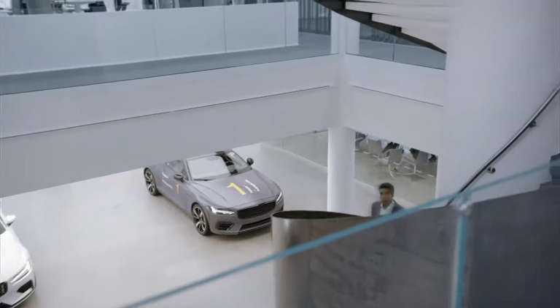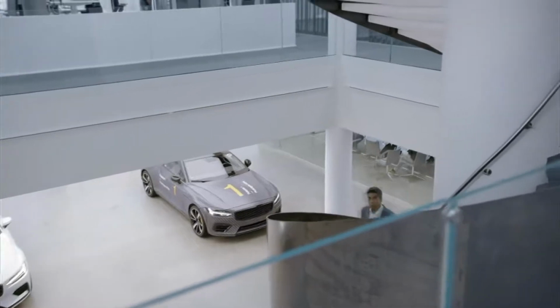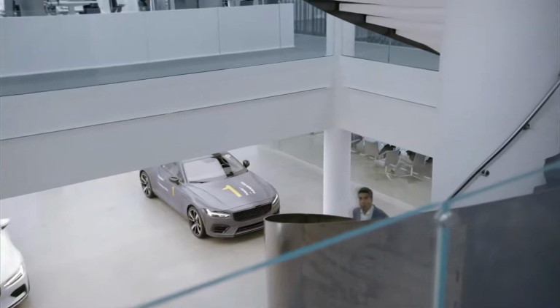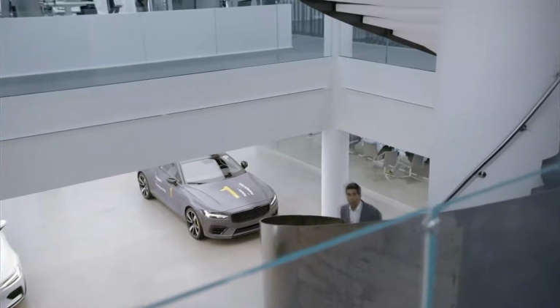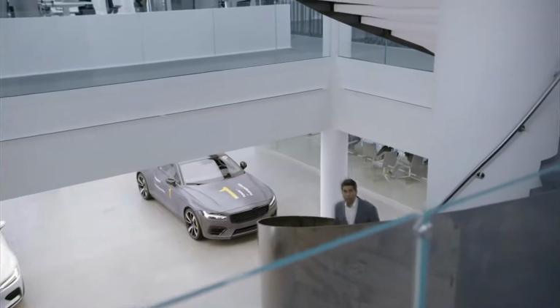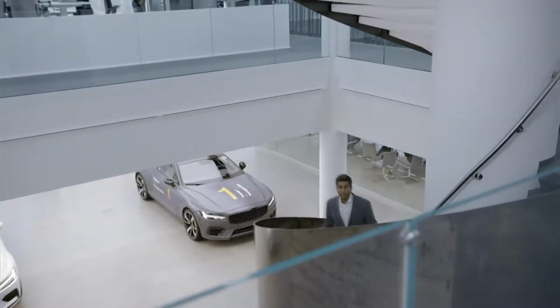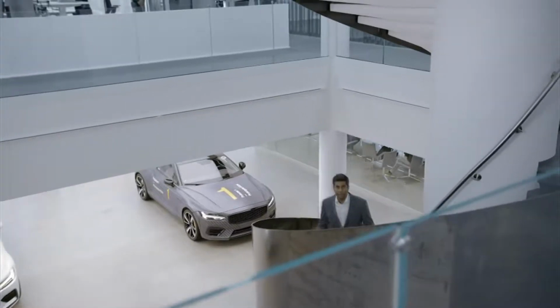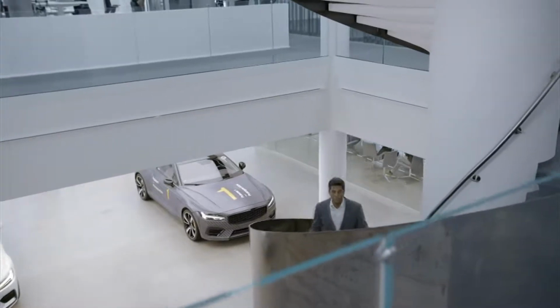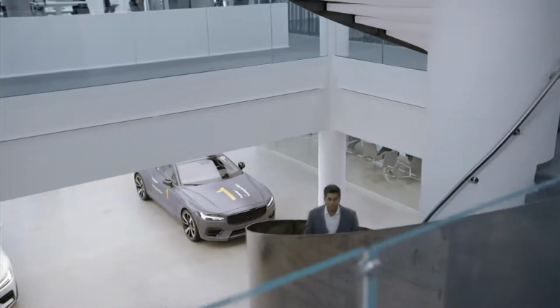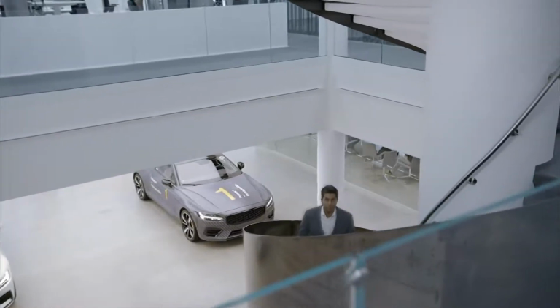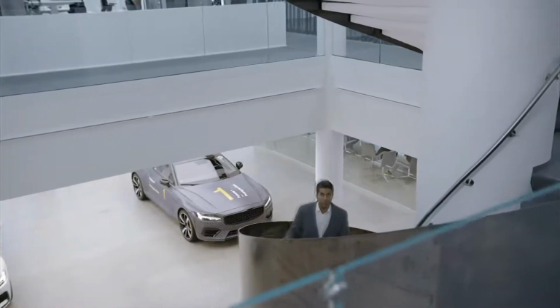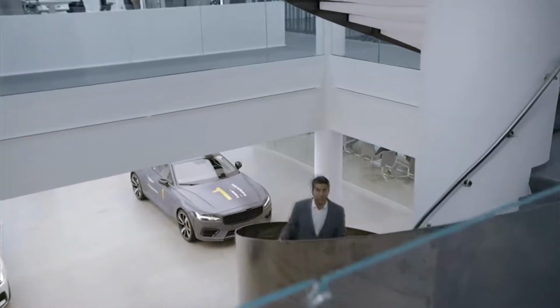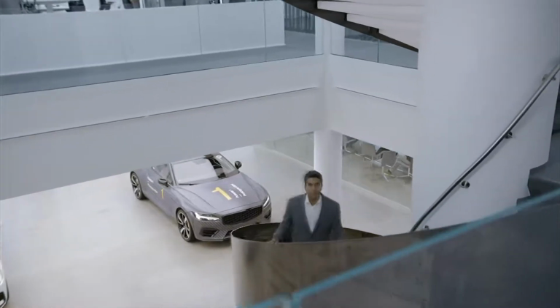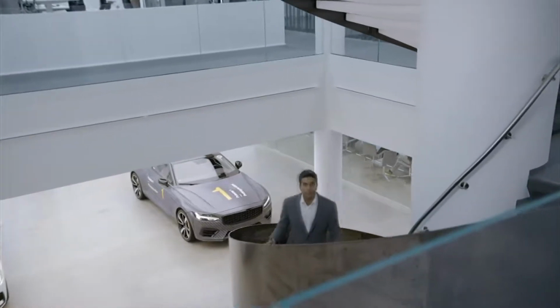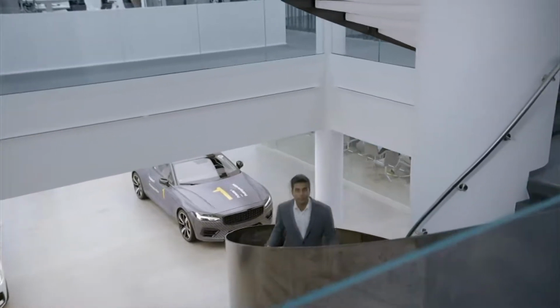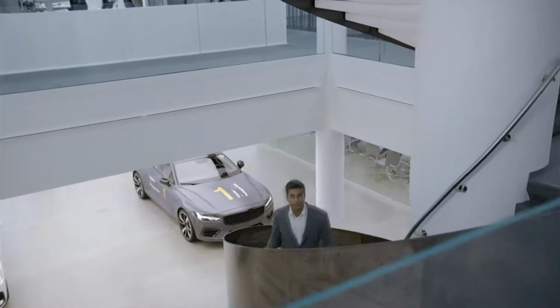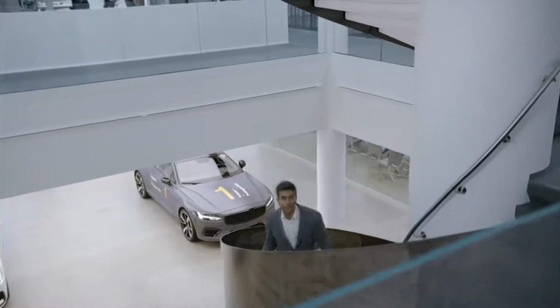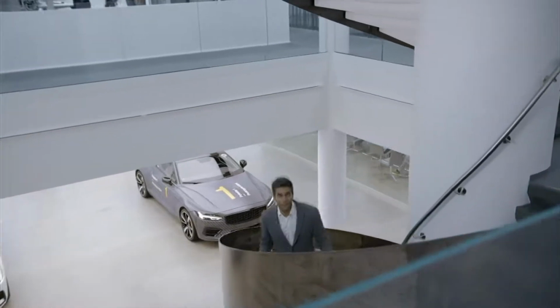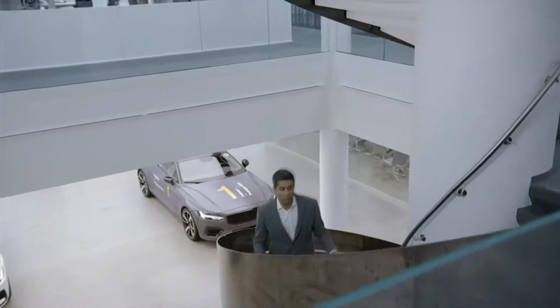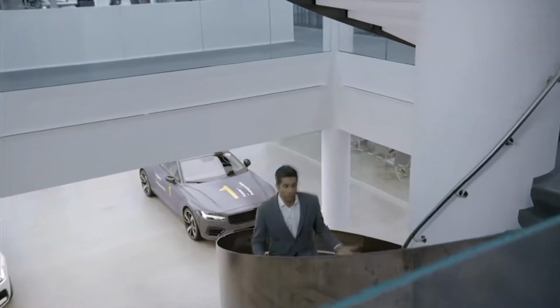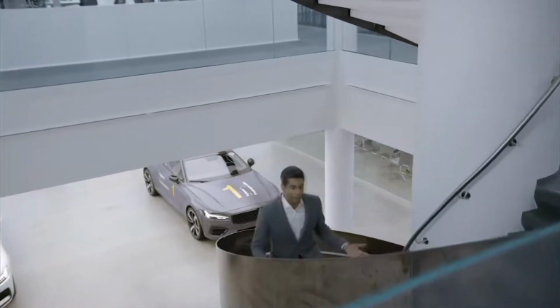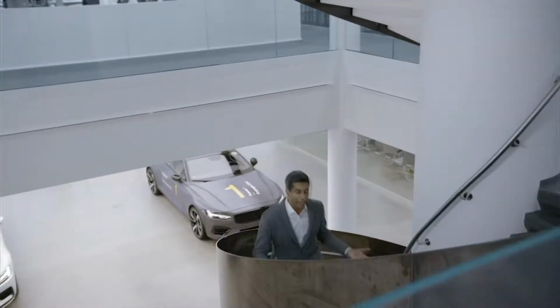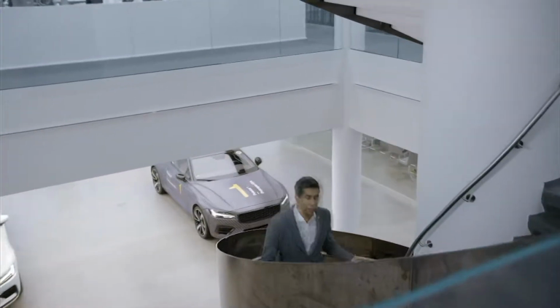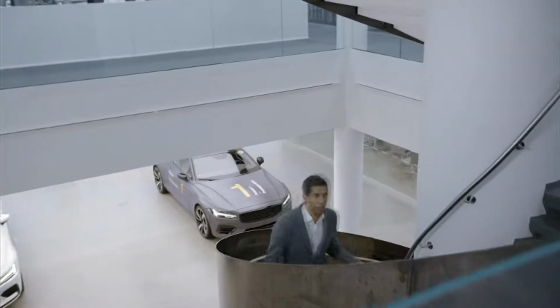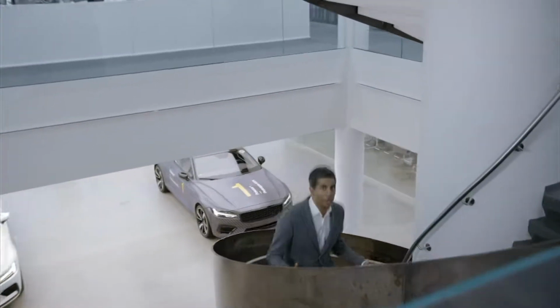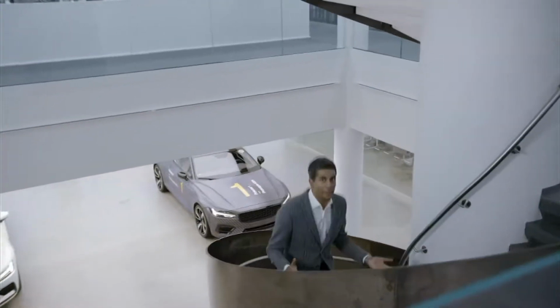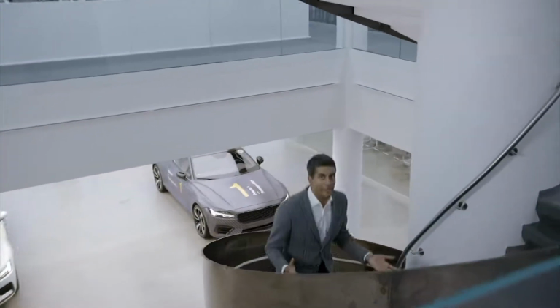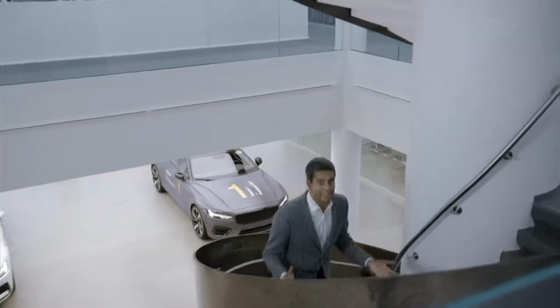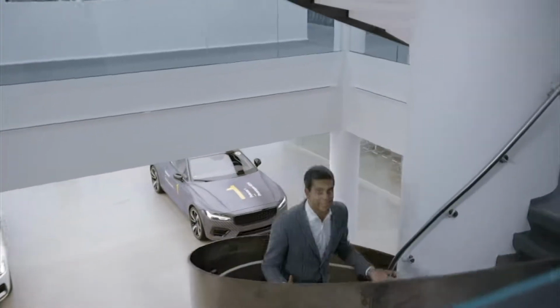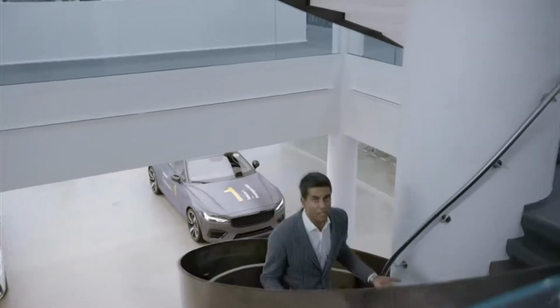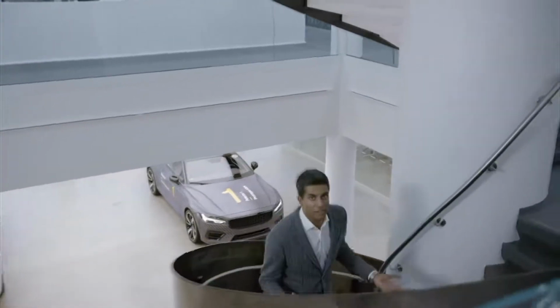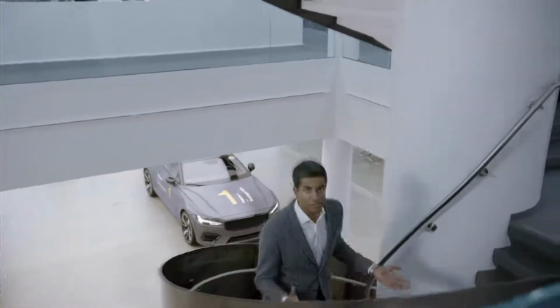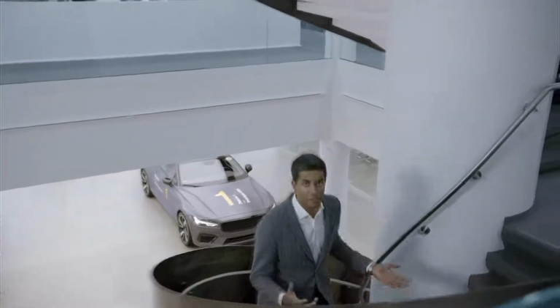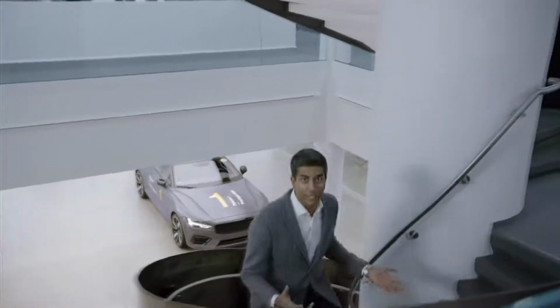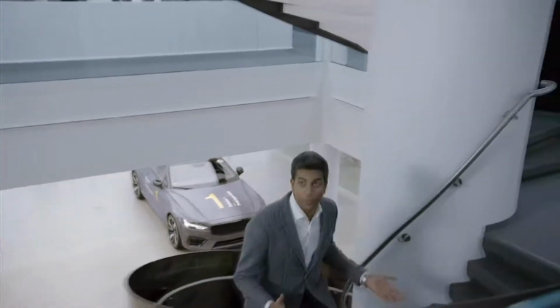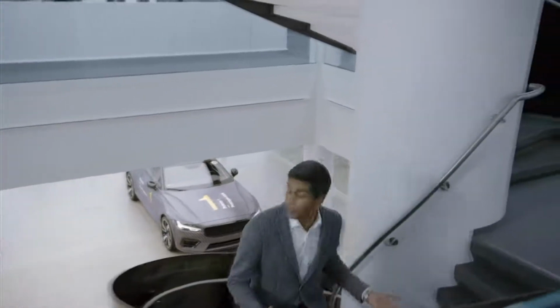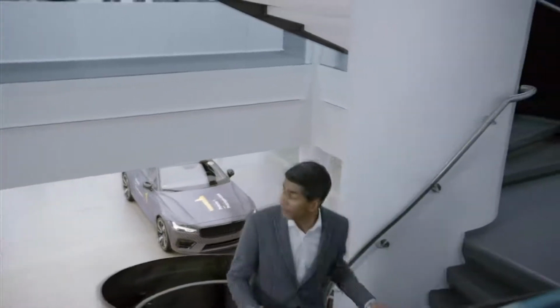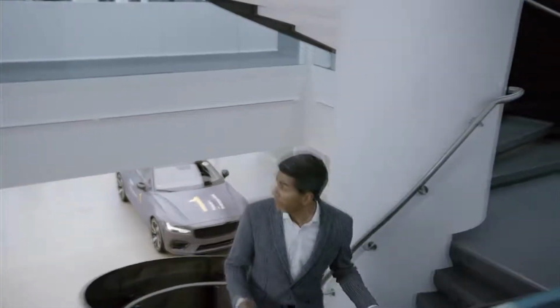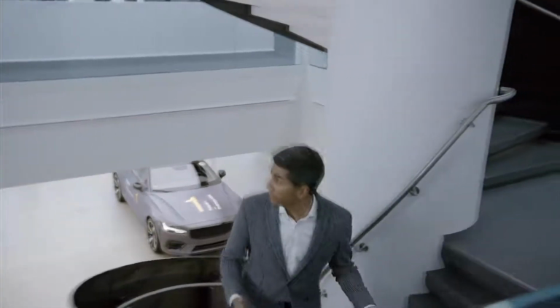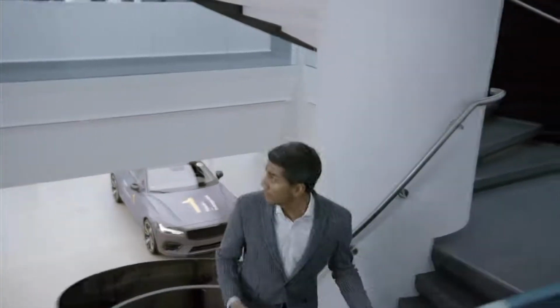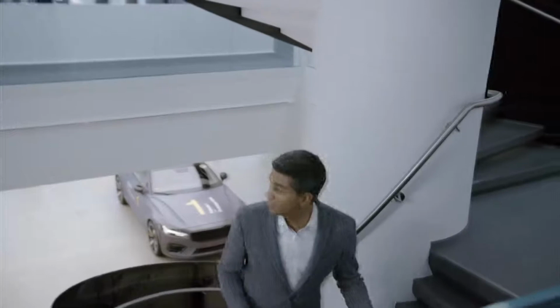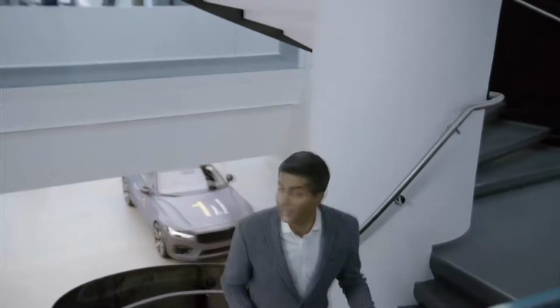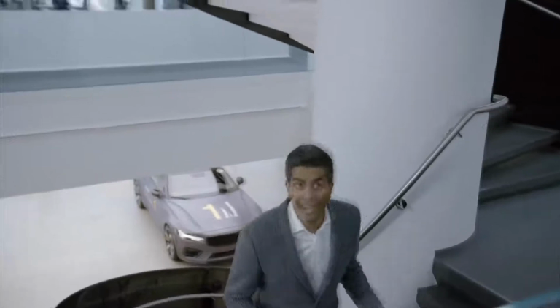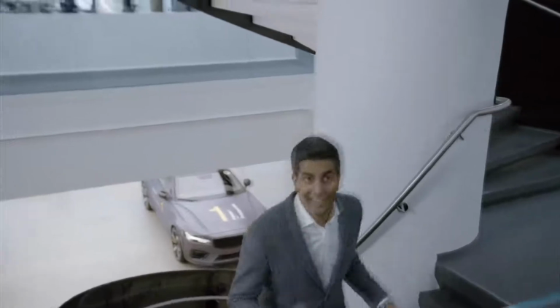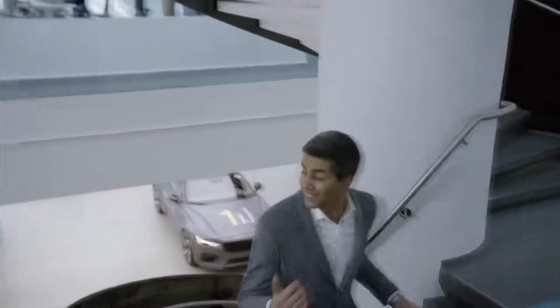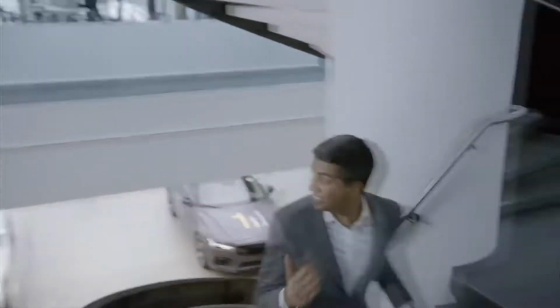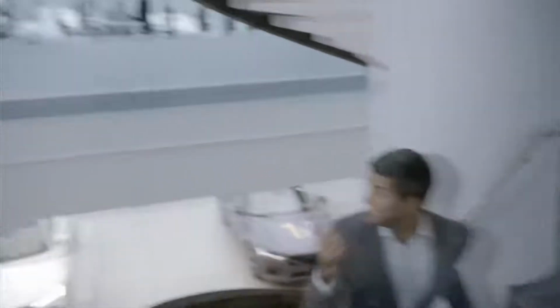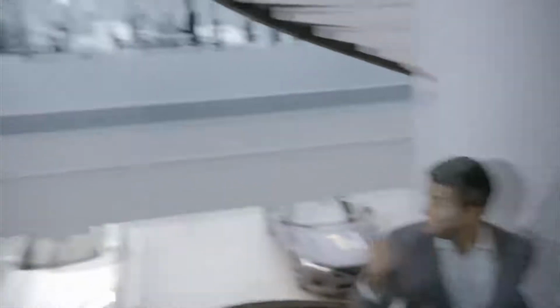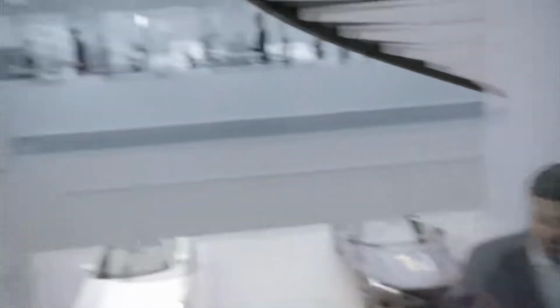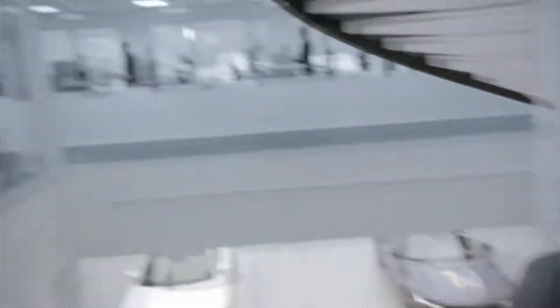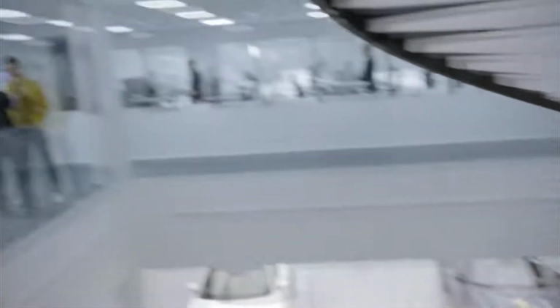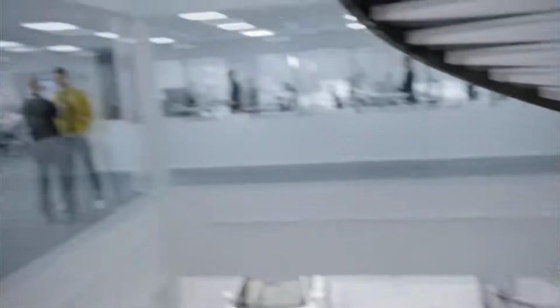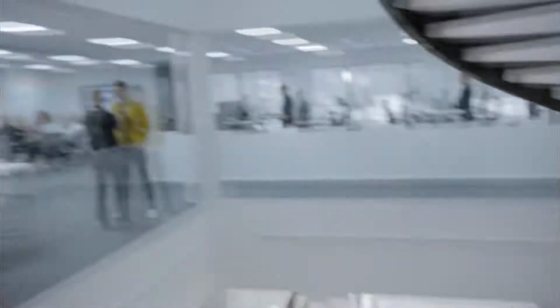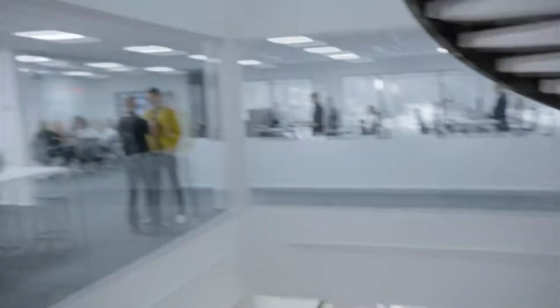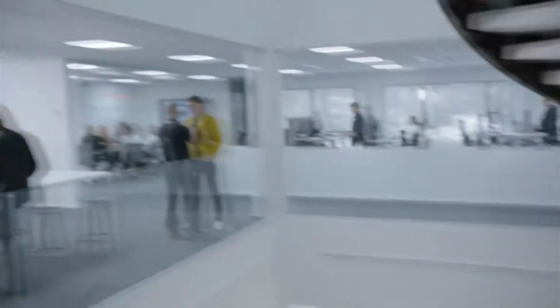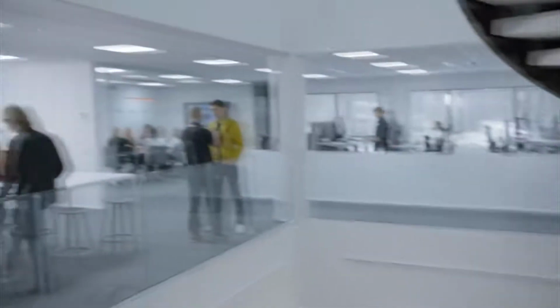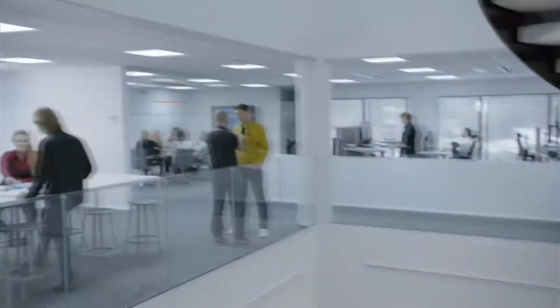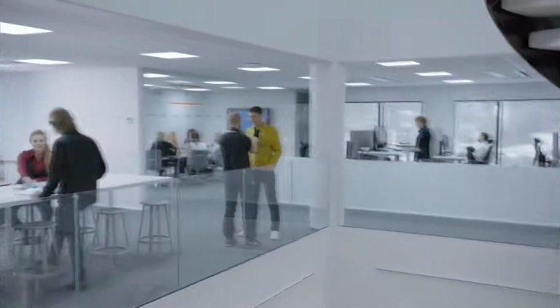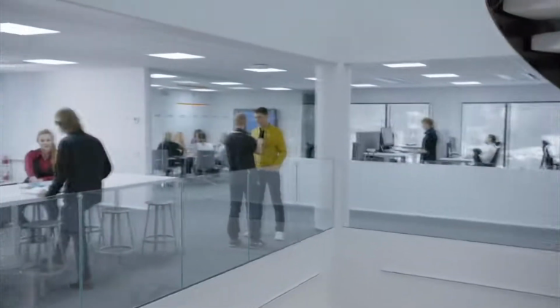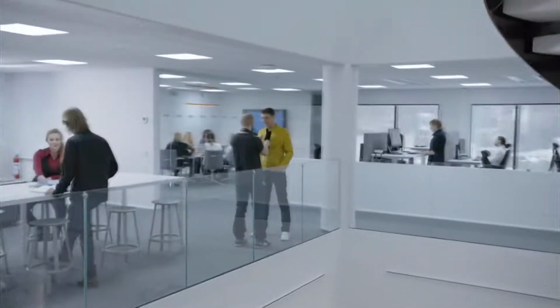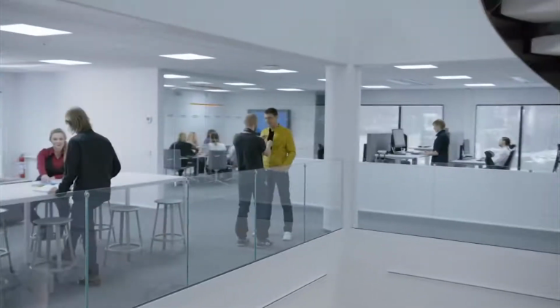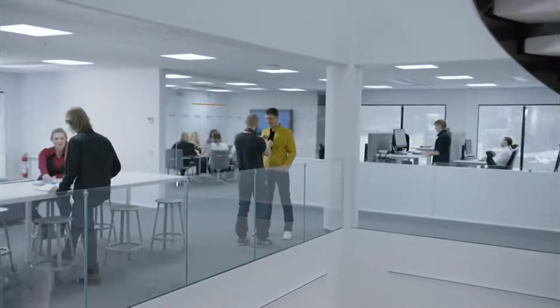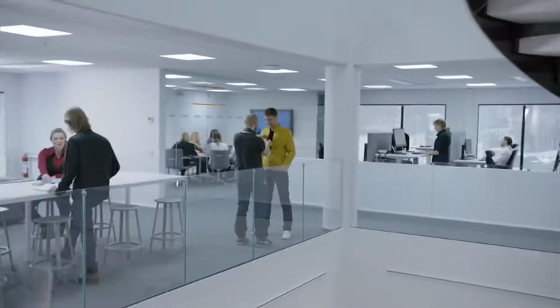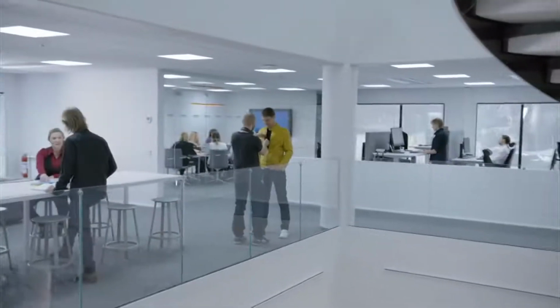We're in the cube now. This is where we make all our big decisions for the company. You can see Thomas getting ready for the big show.